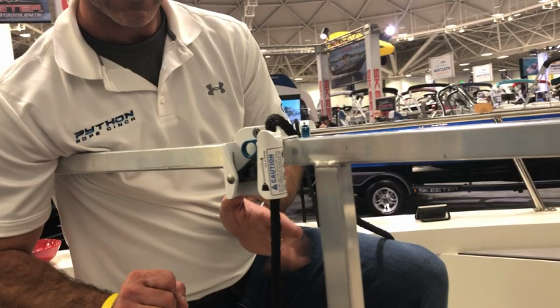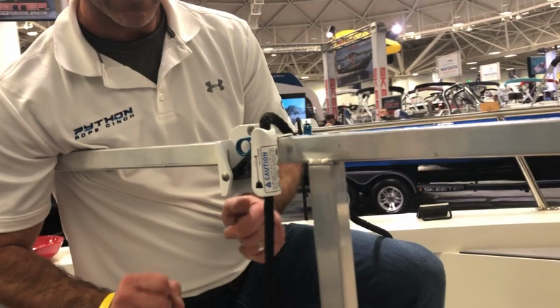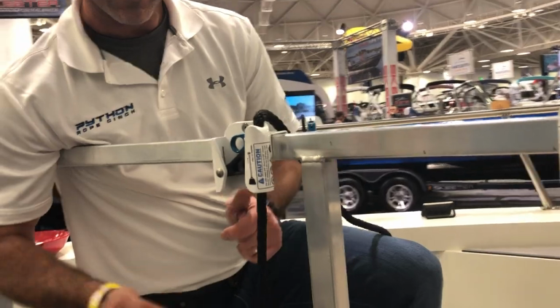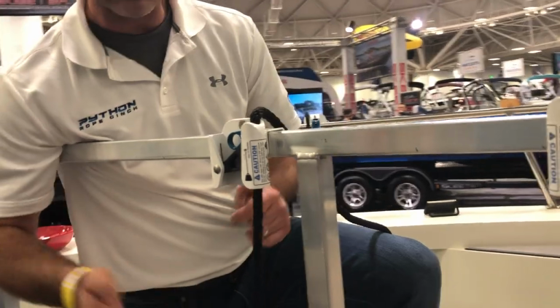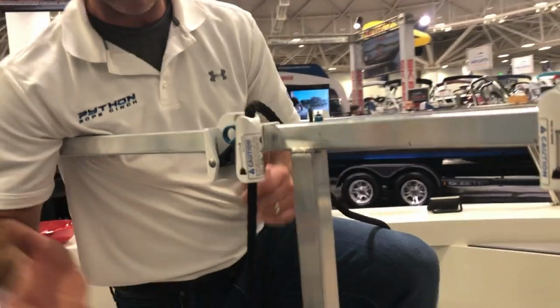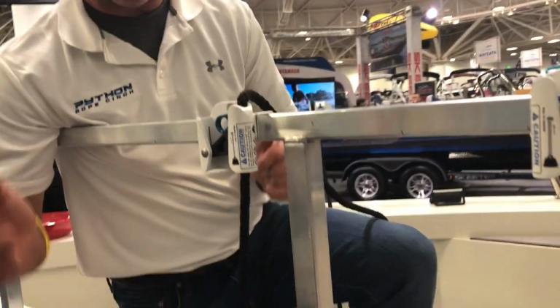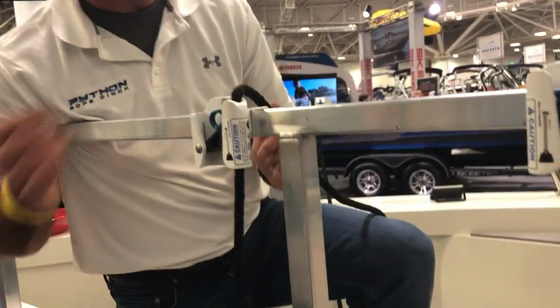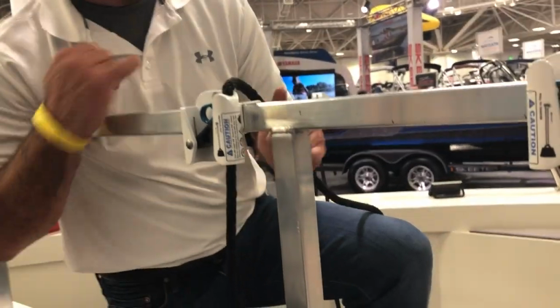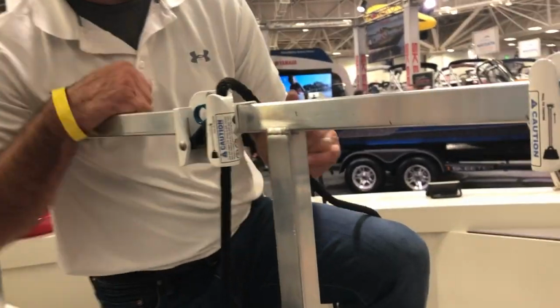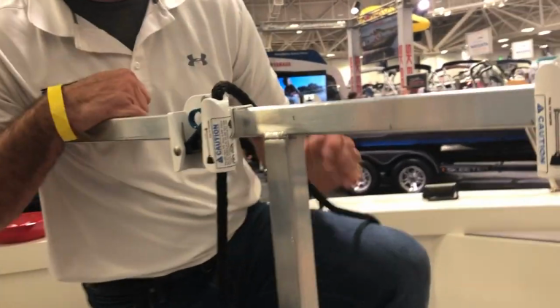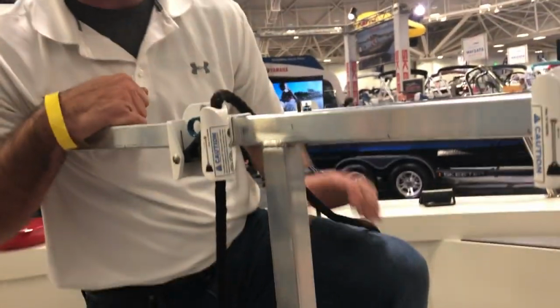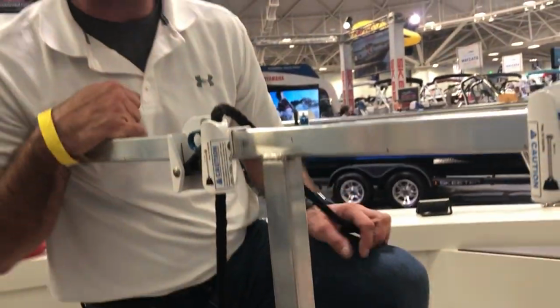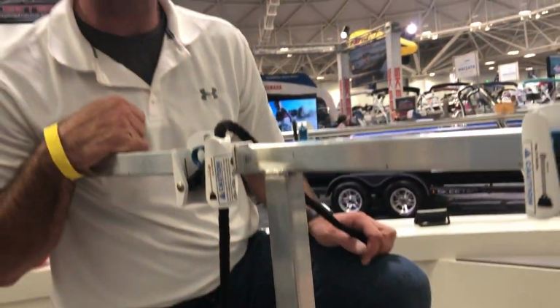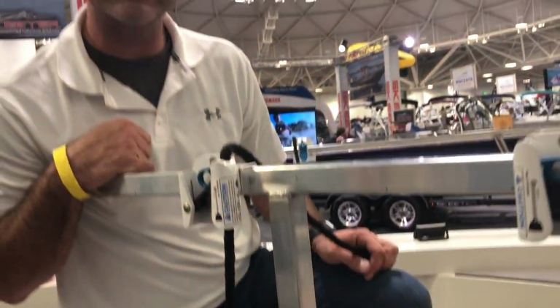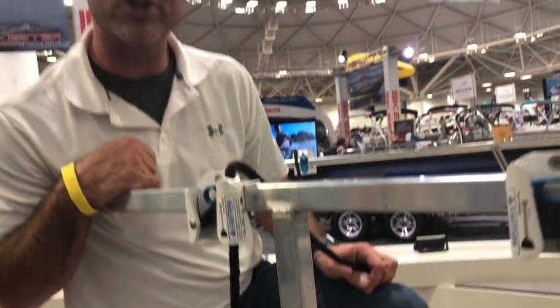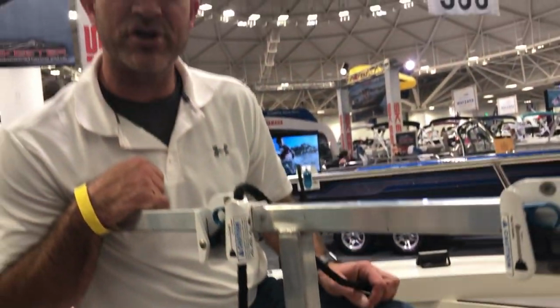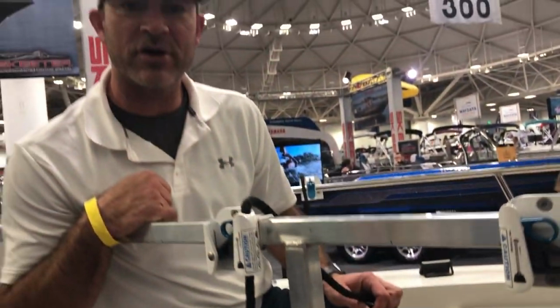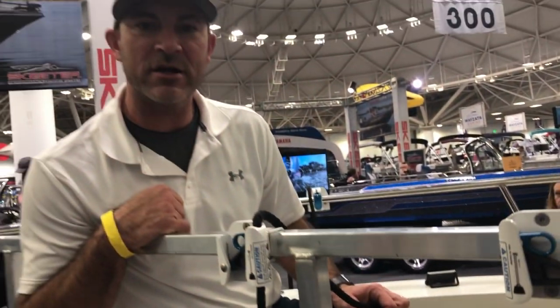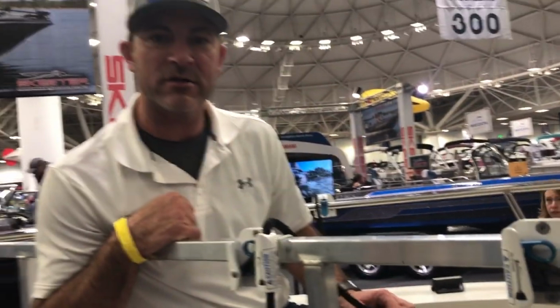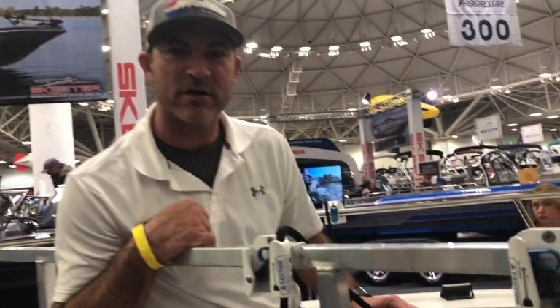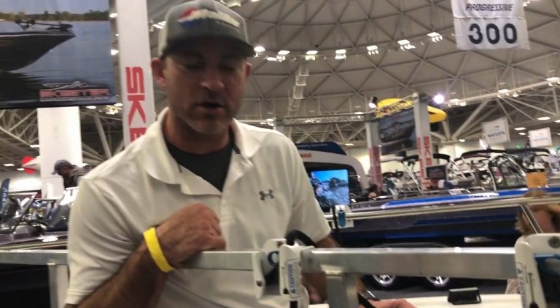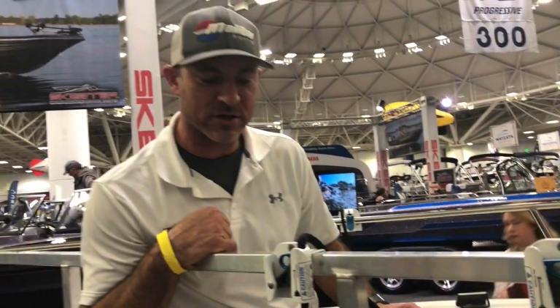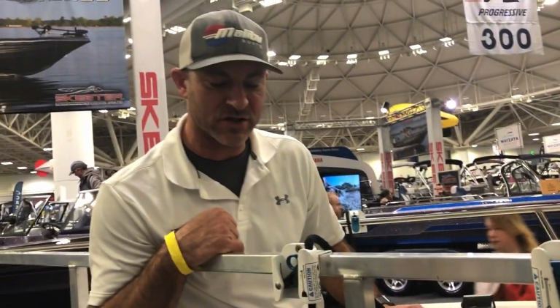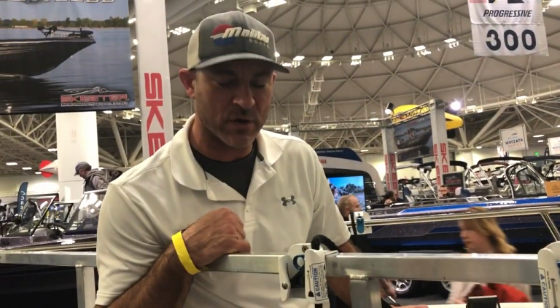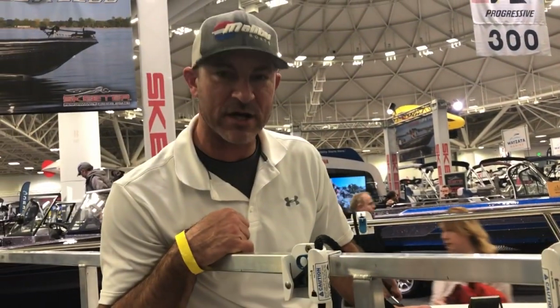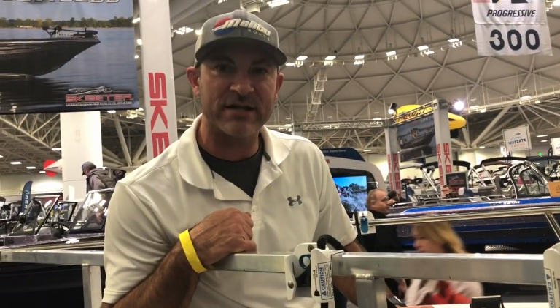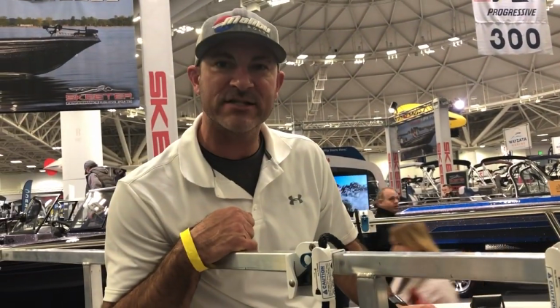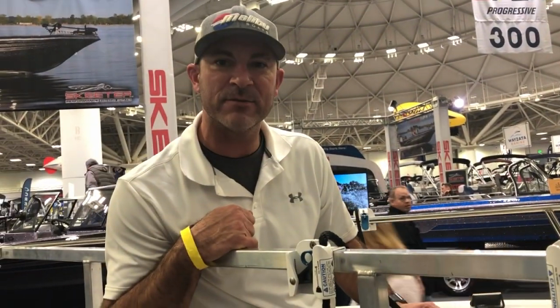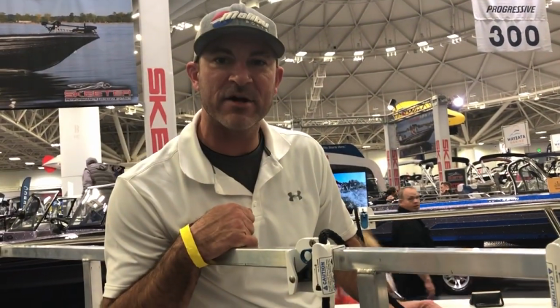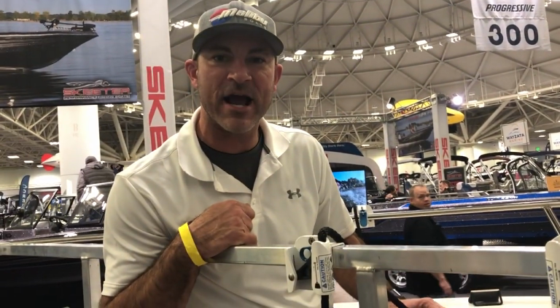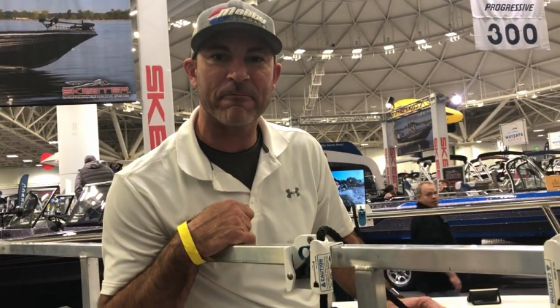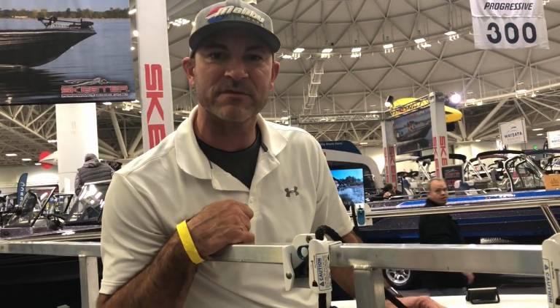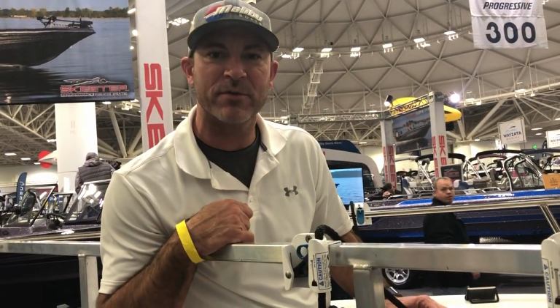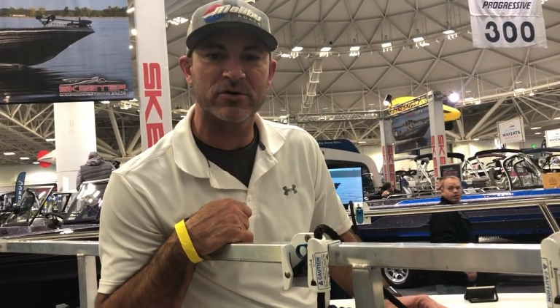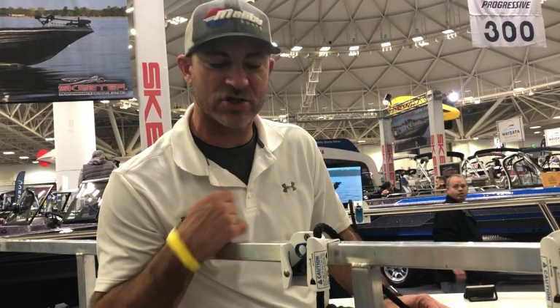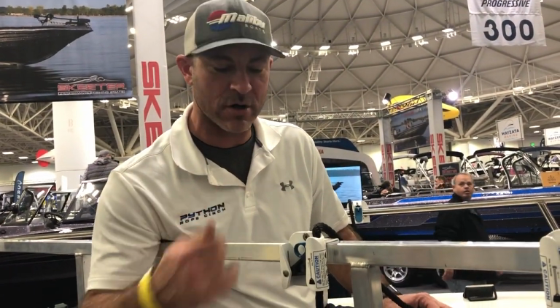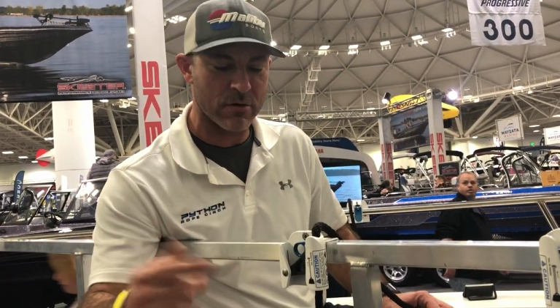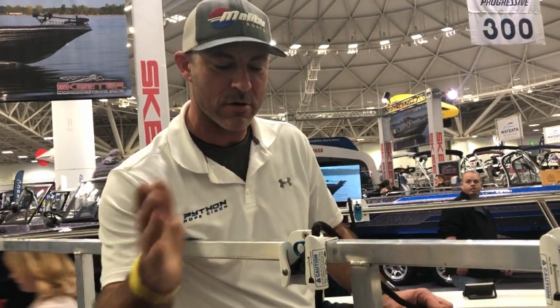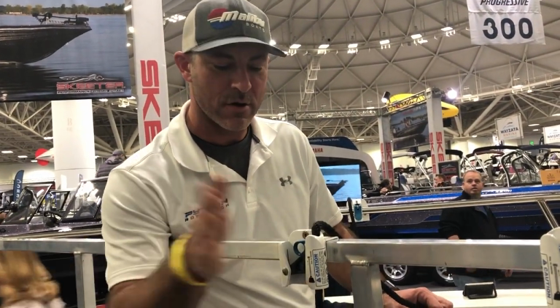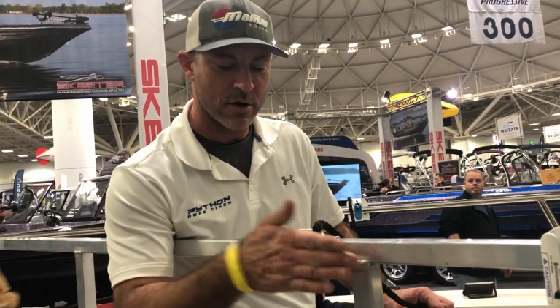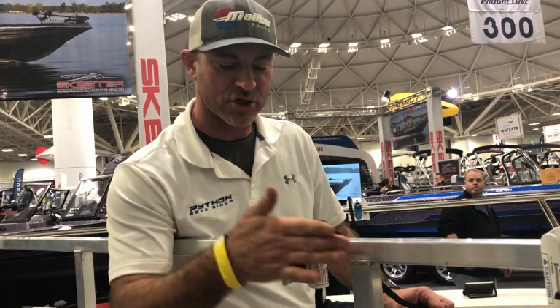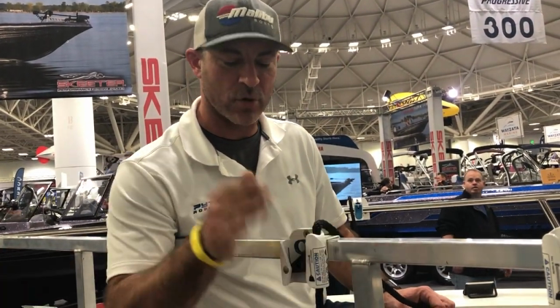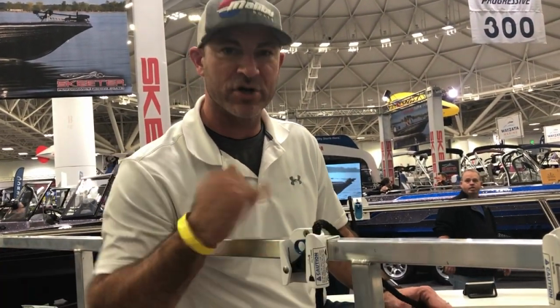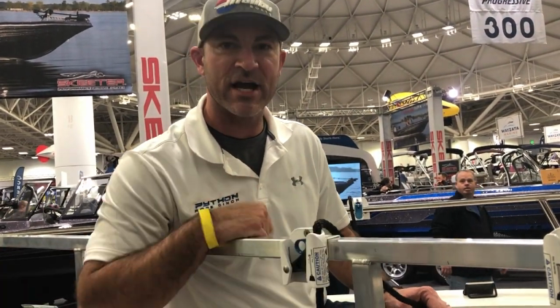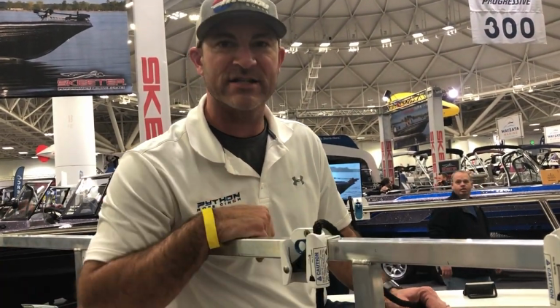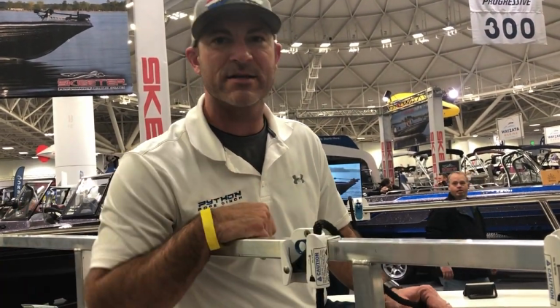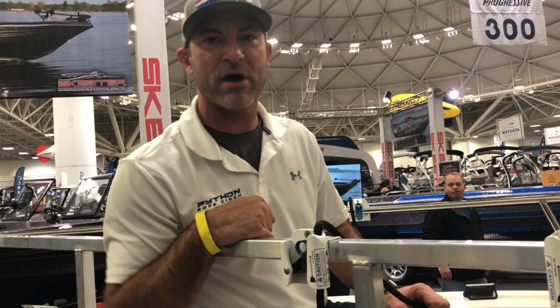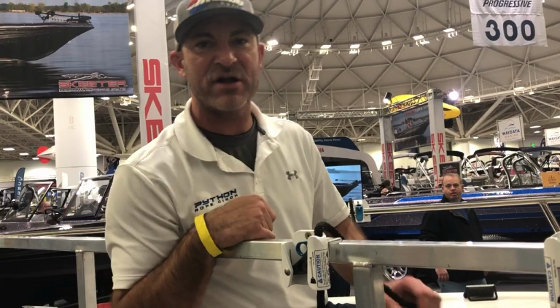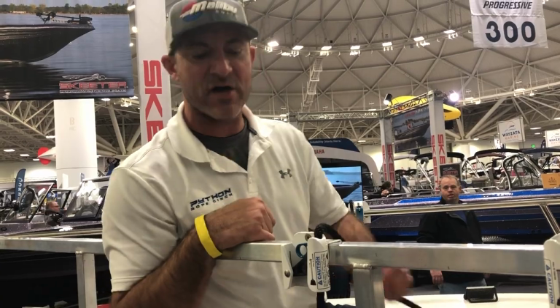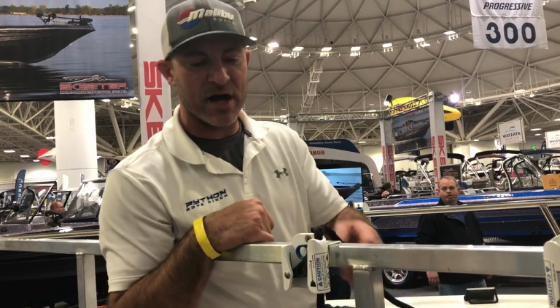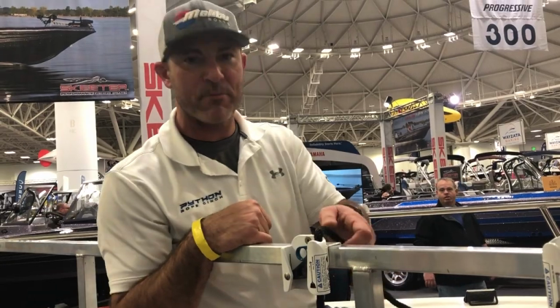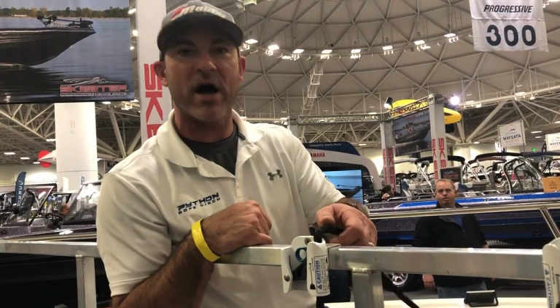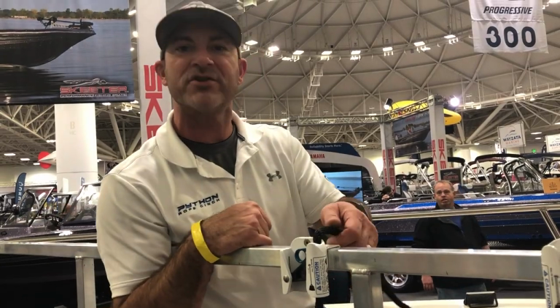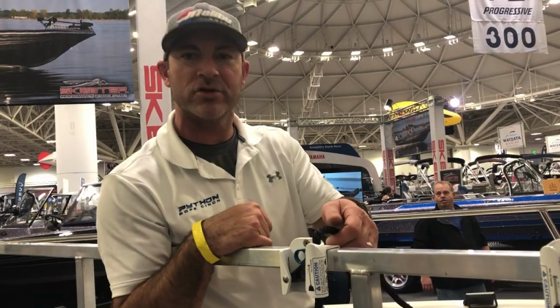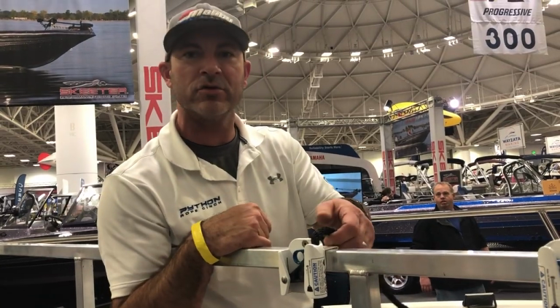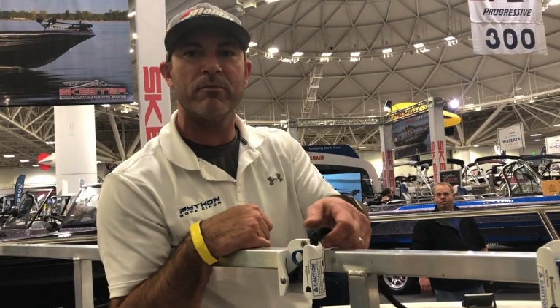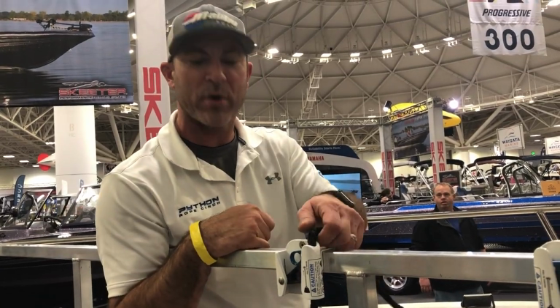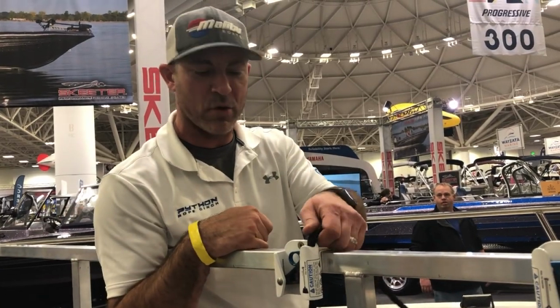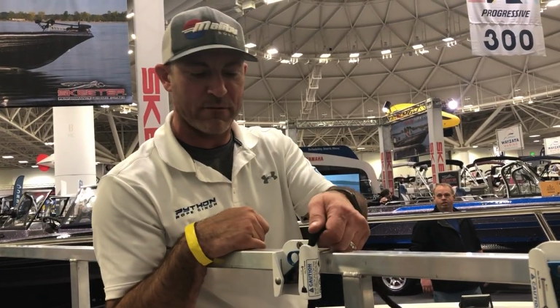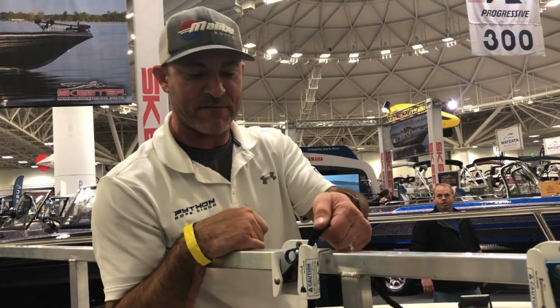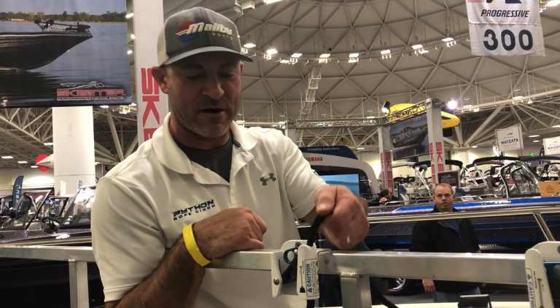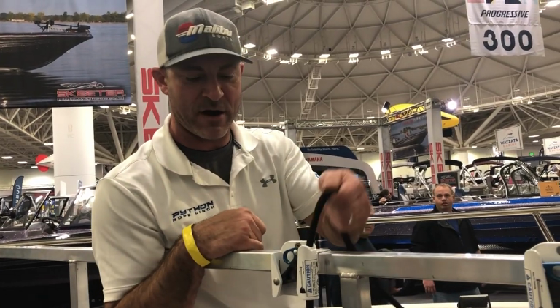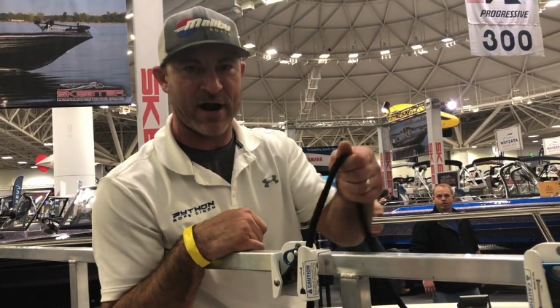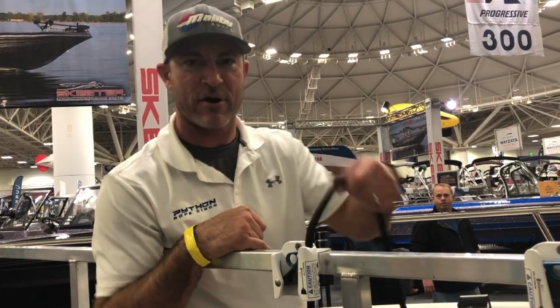Once again, Northern Lights Engineering here at the 2019 Minneapolis Boat Show, showing you guys the Python pontoon boat fender hanger.